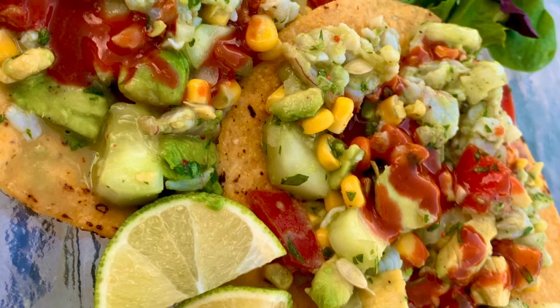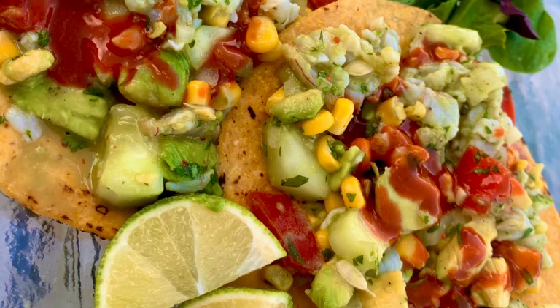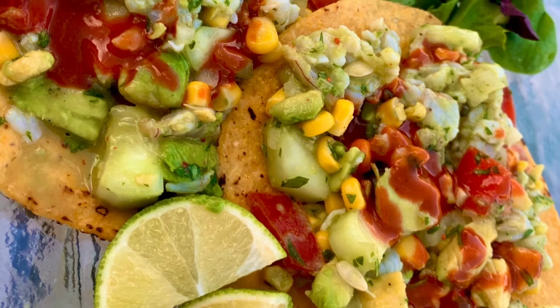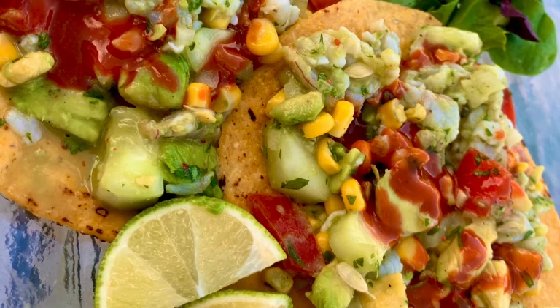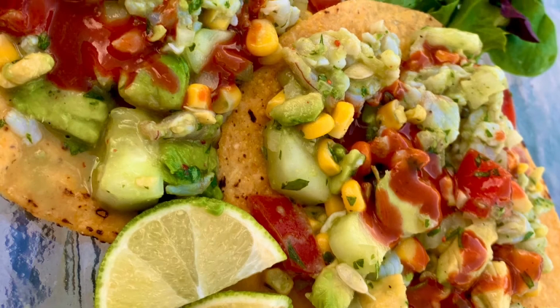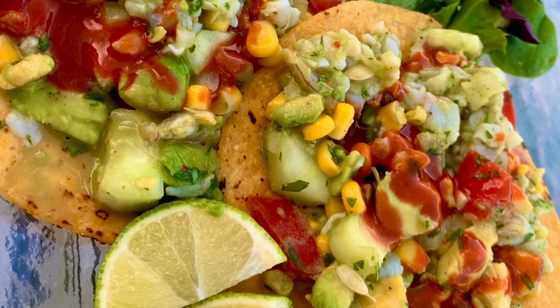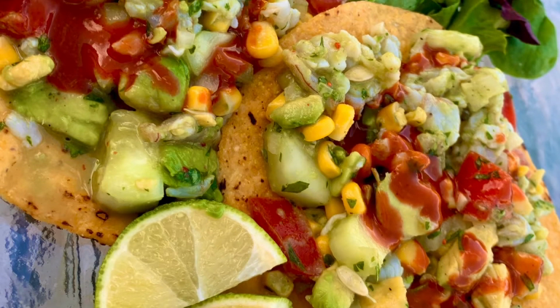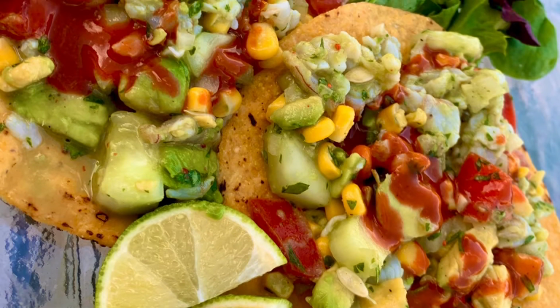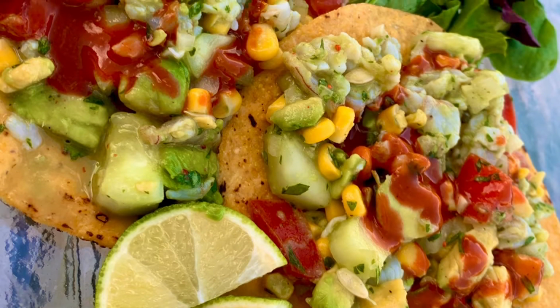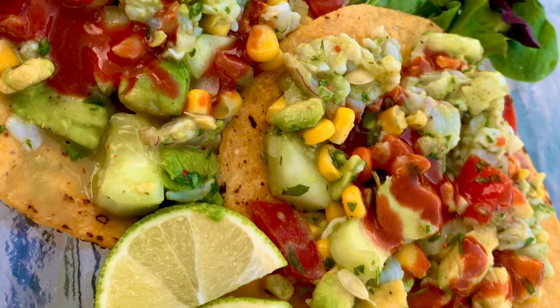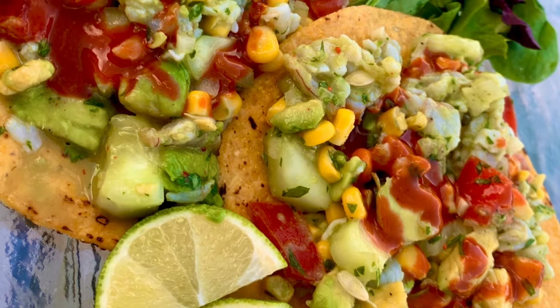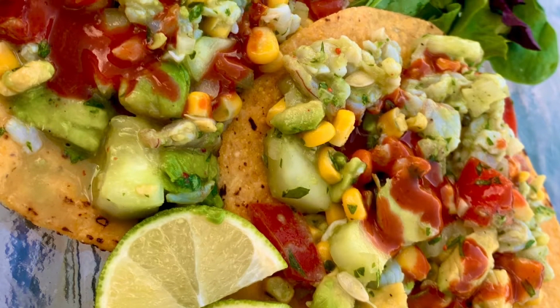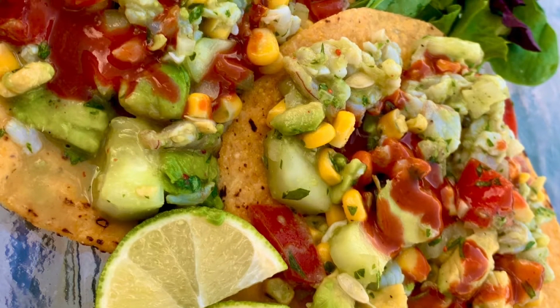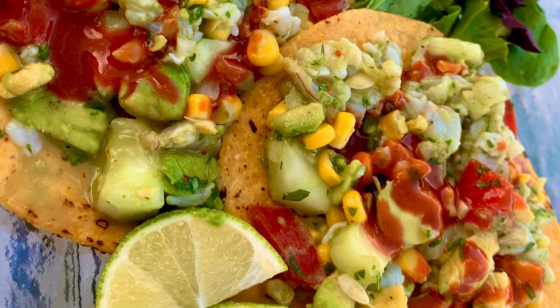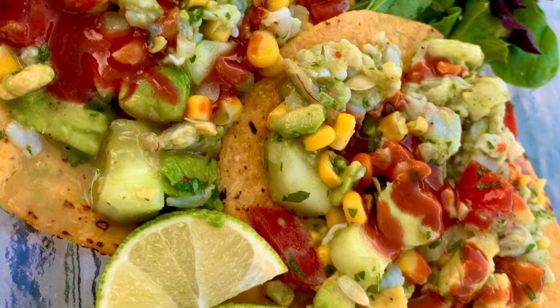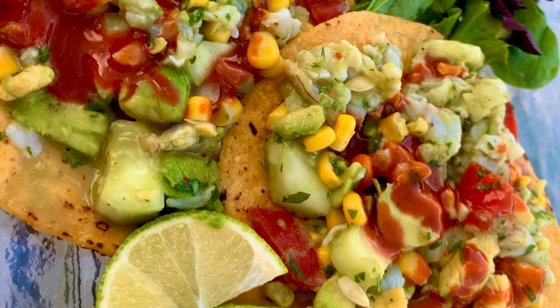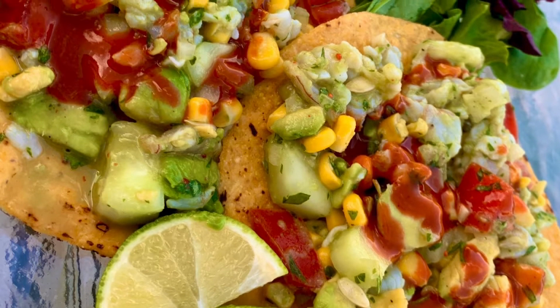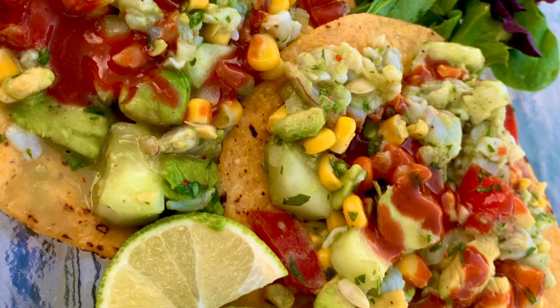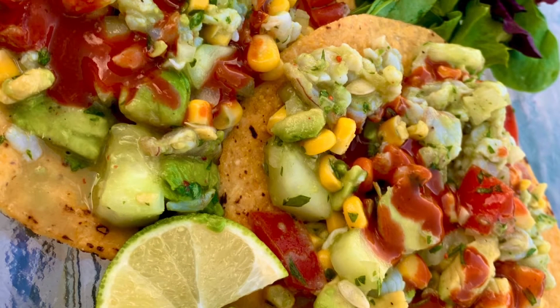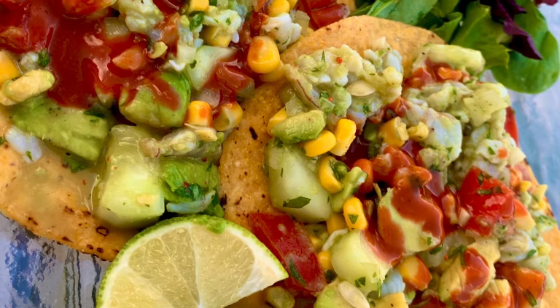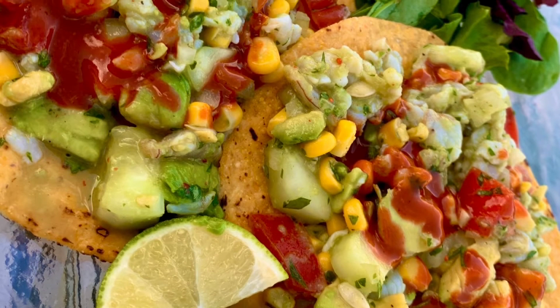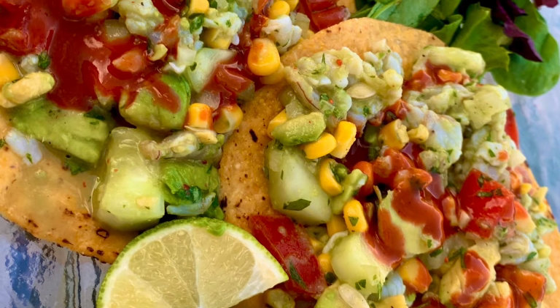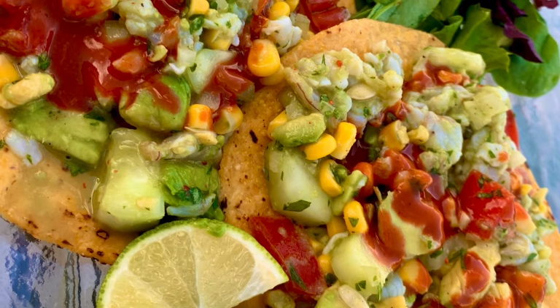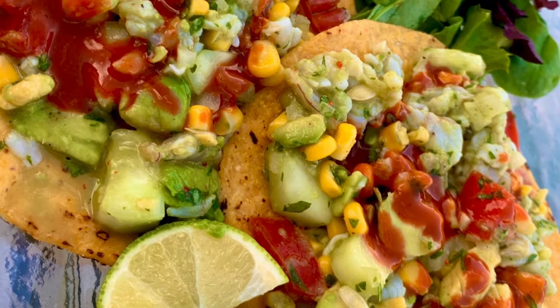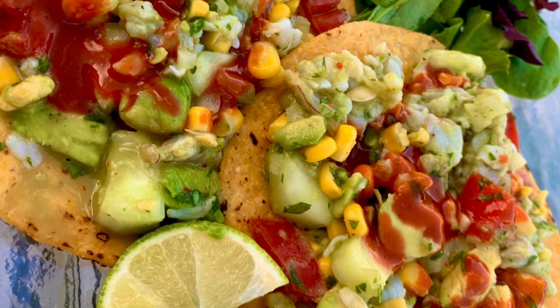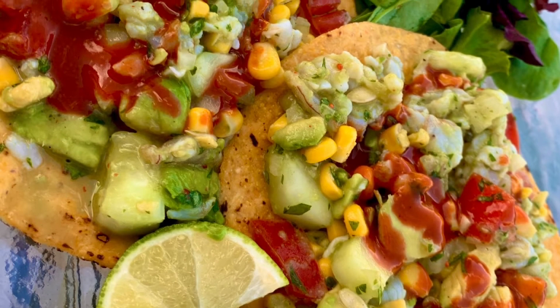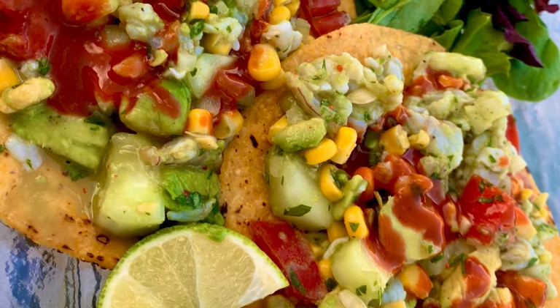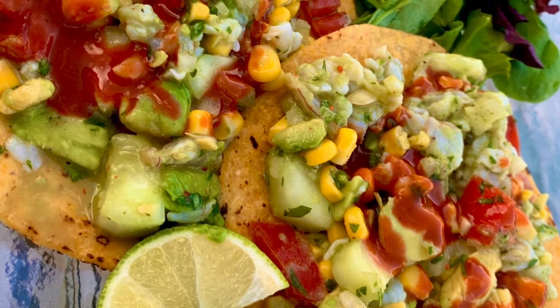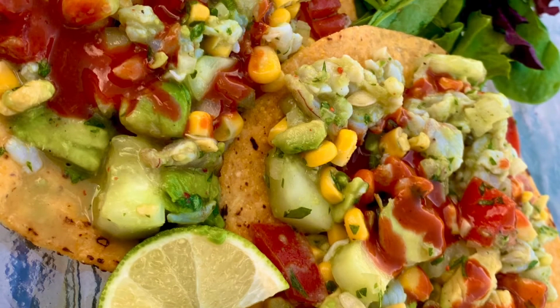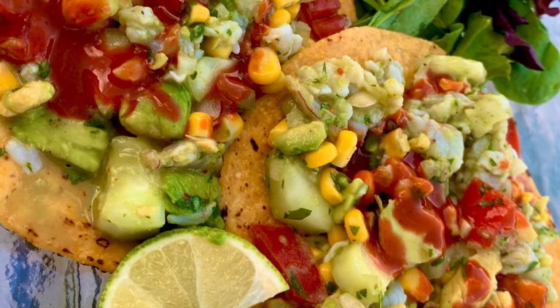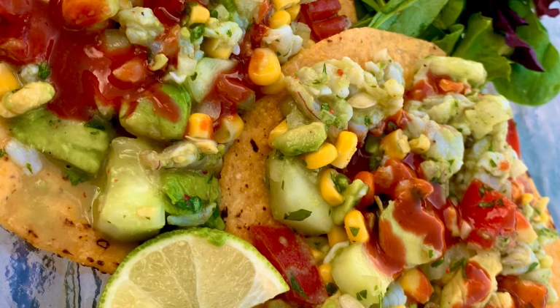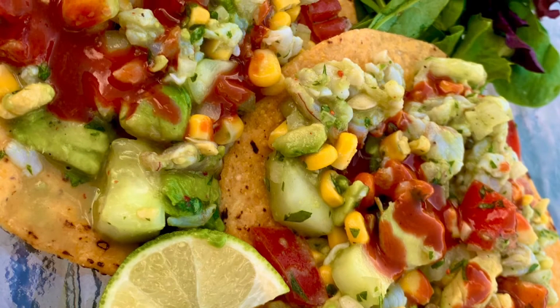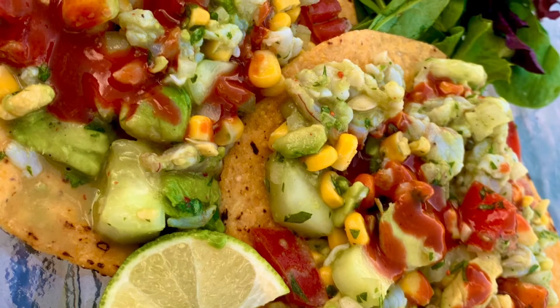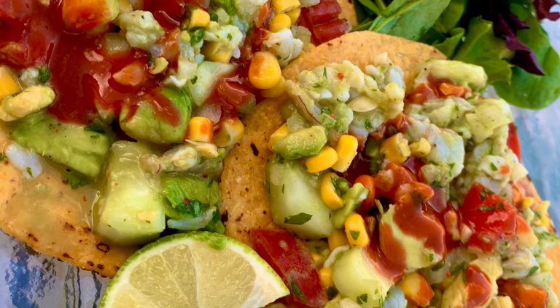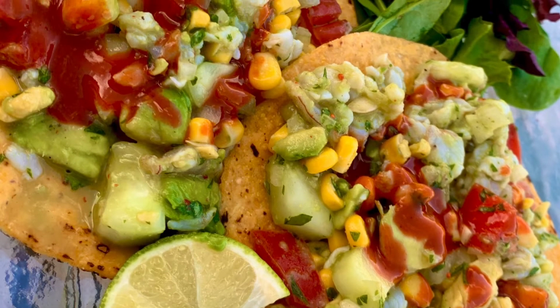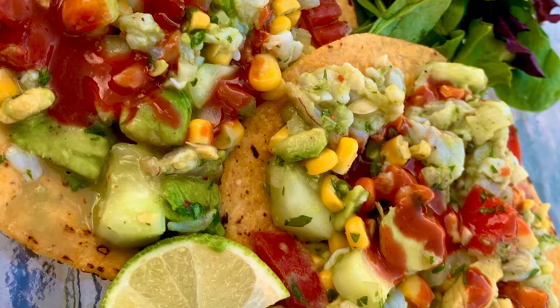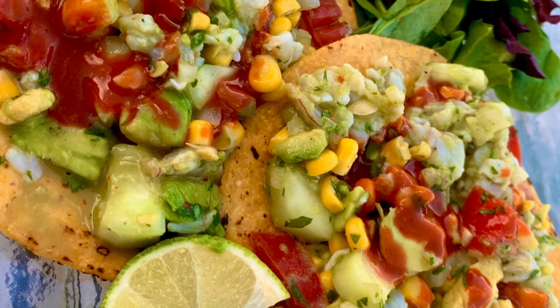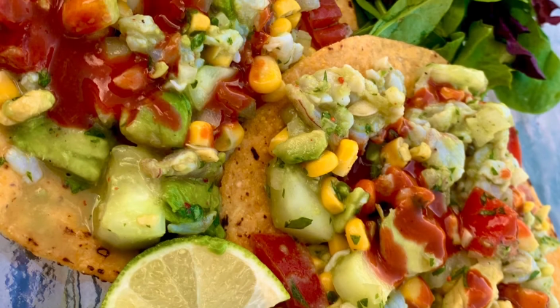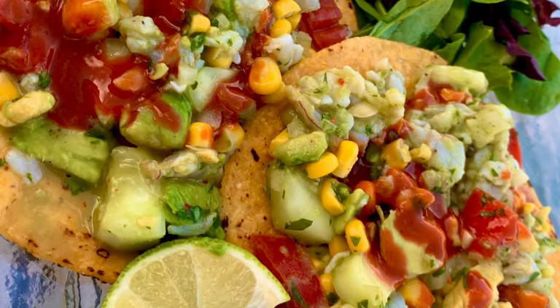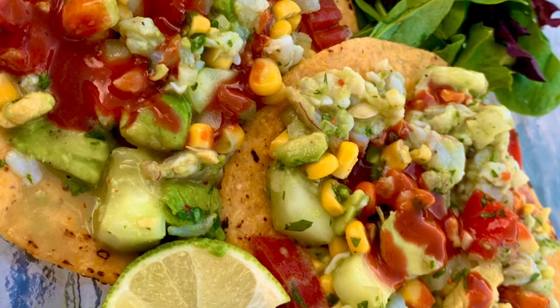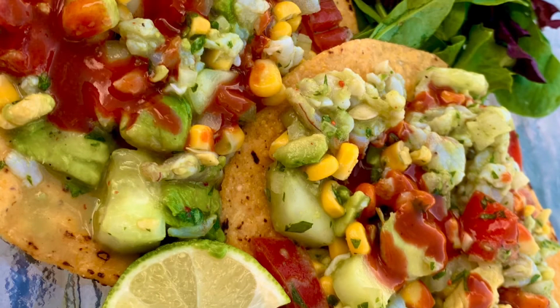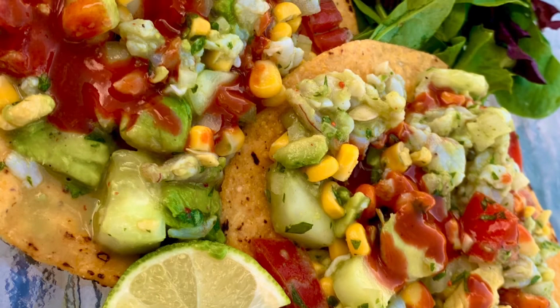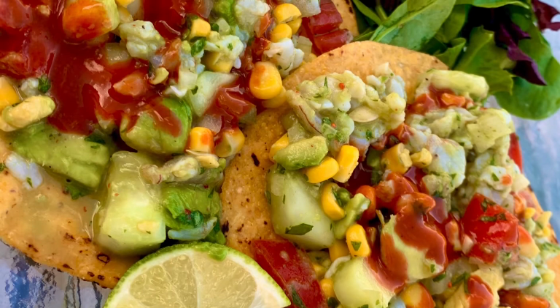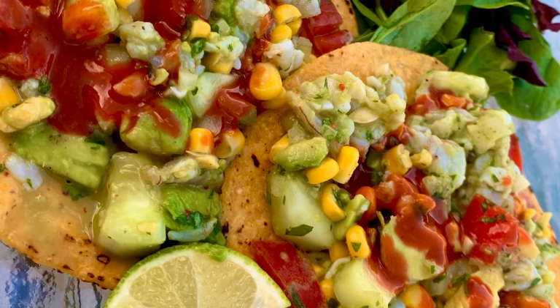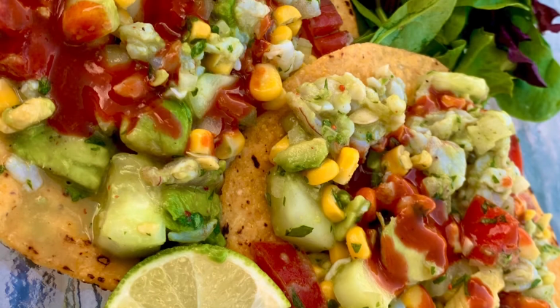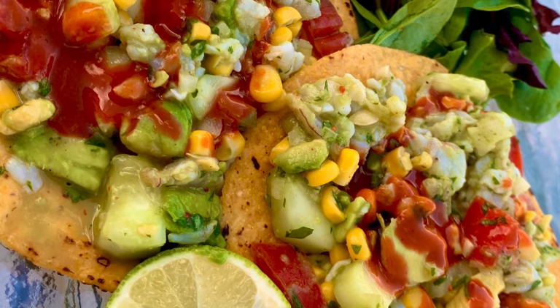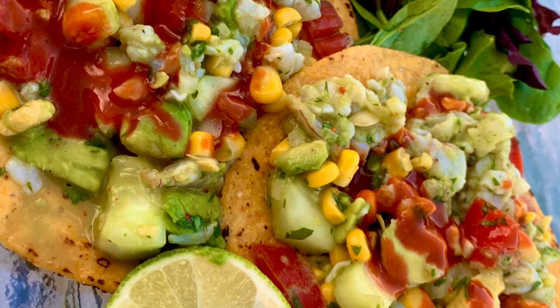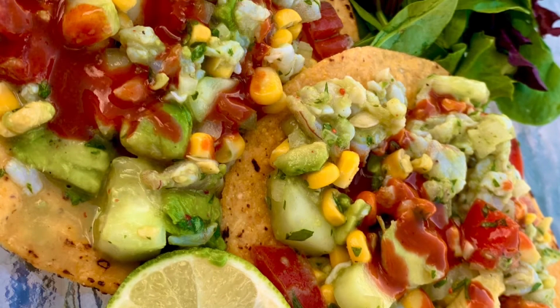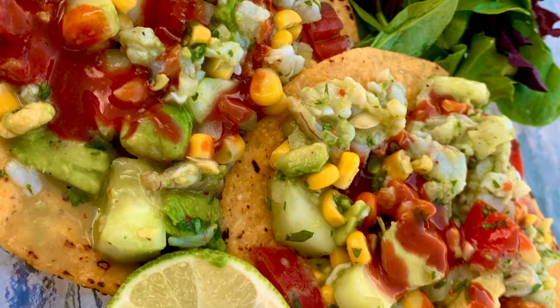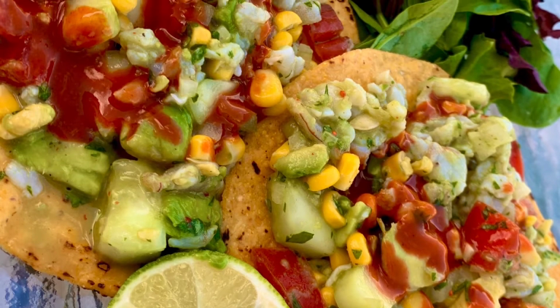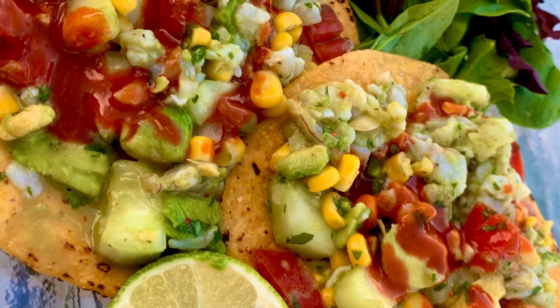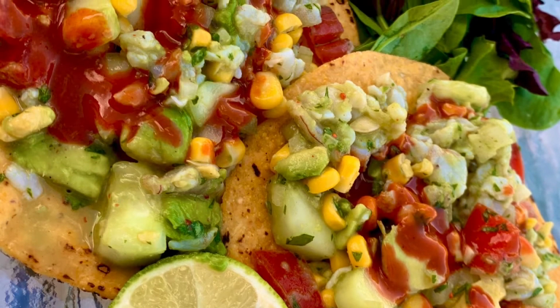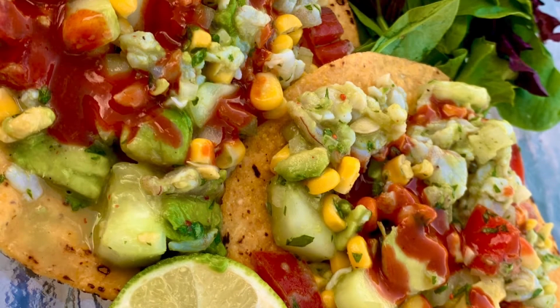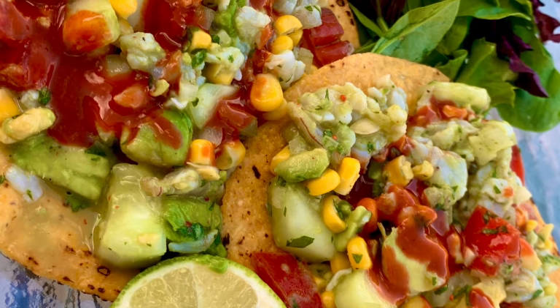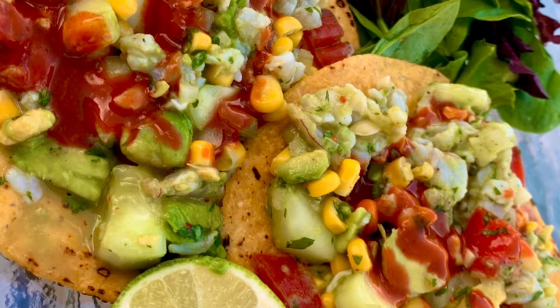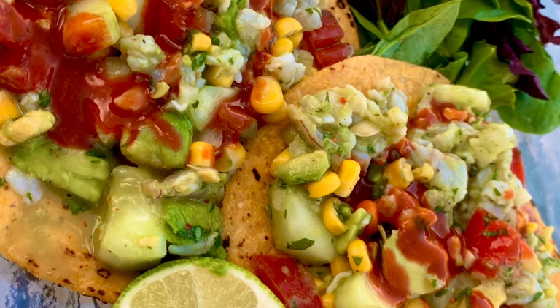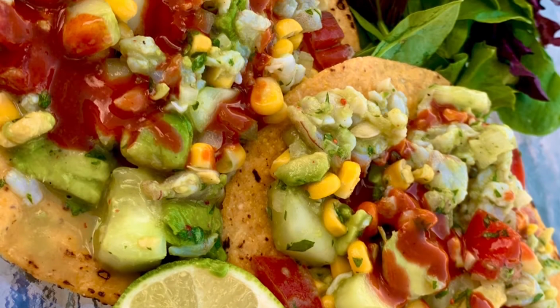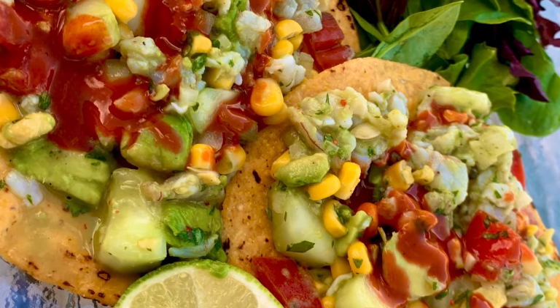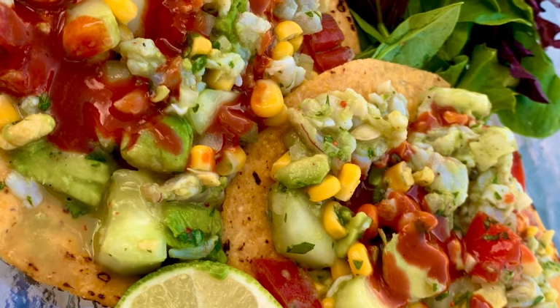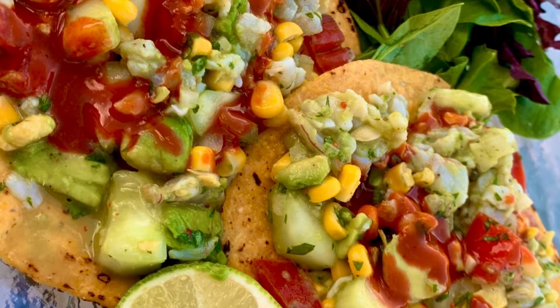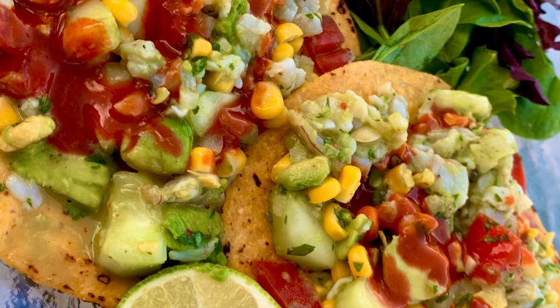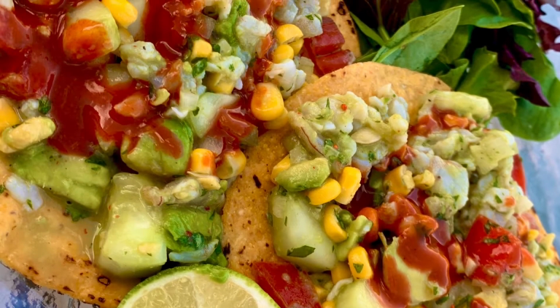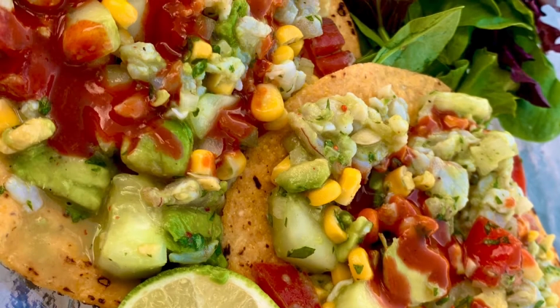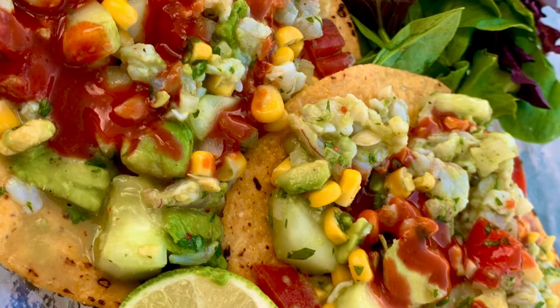Ceviche is on the menu today — this one is perfect for a hot summer day. If you want to learn how to make this, stay tuned.